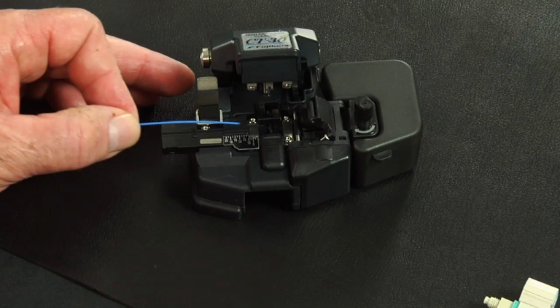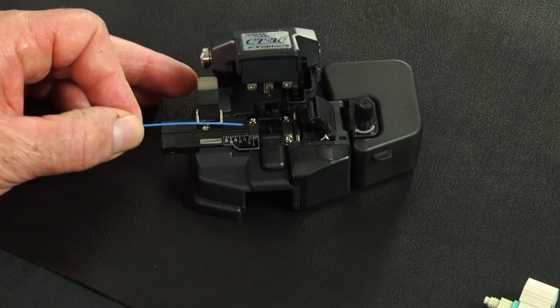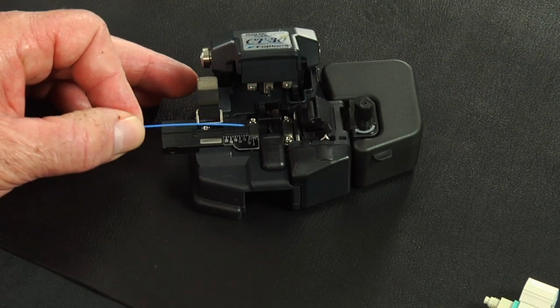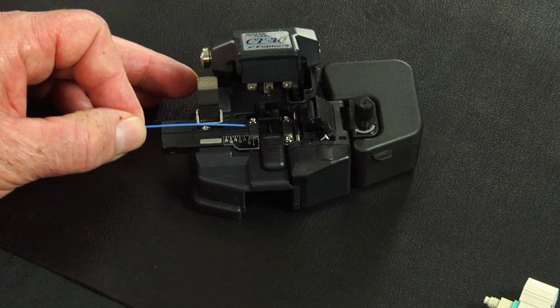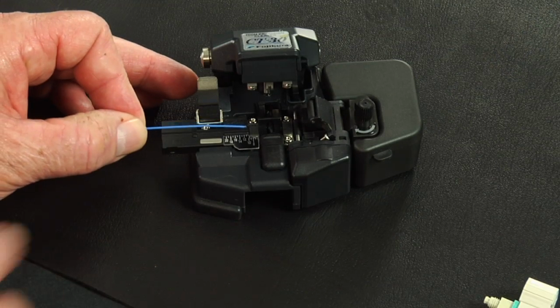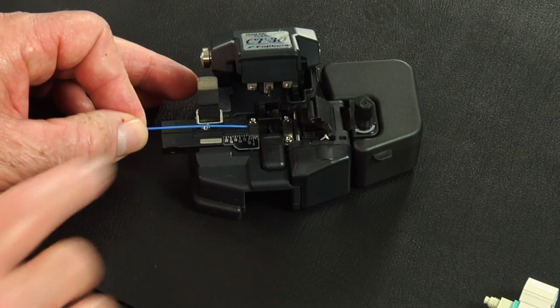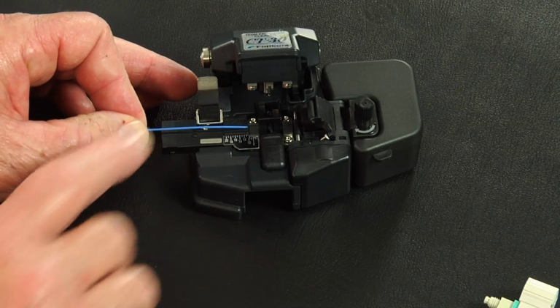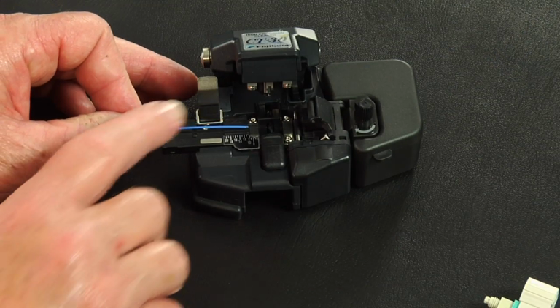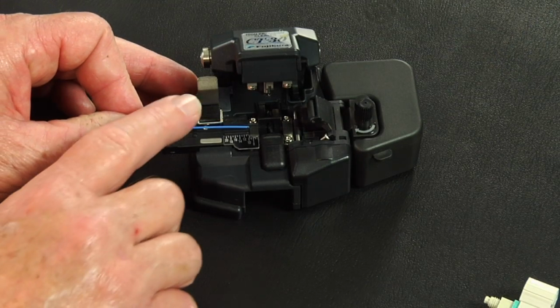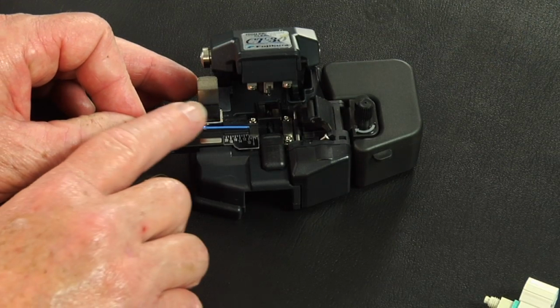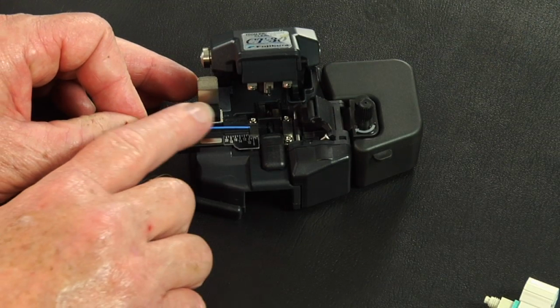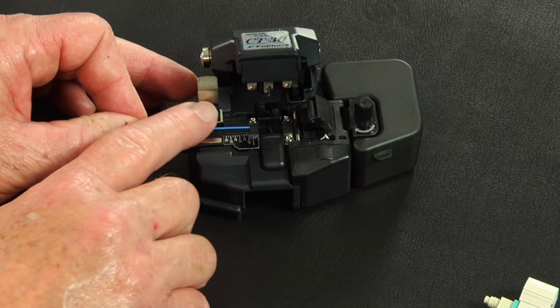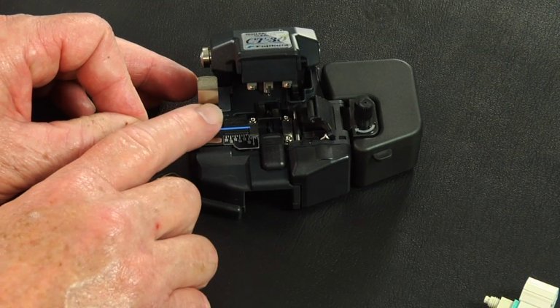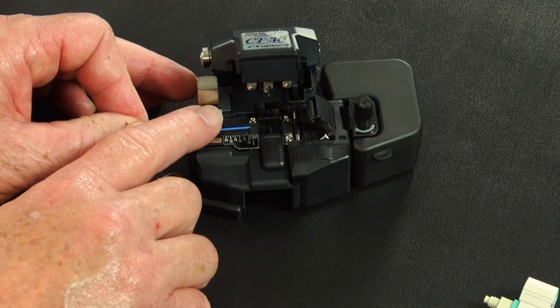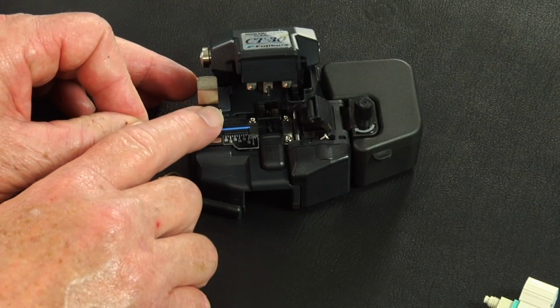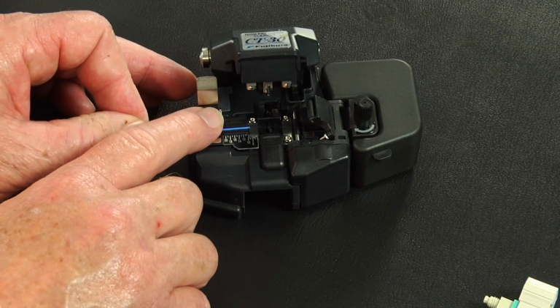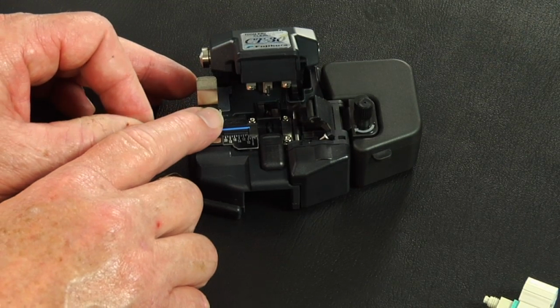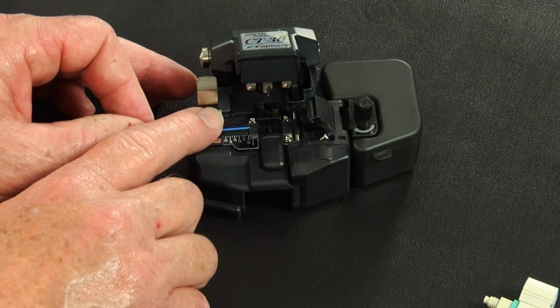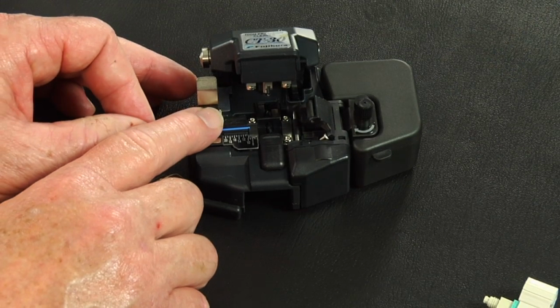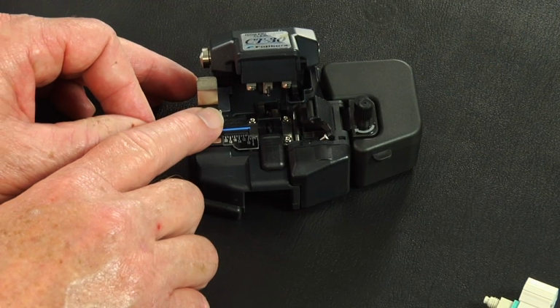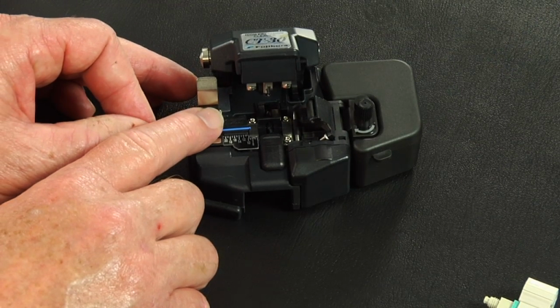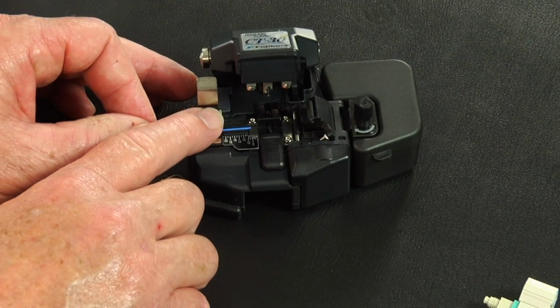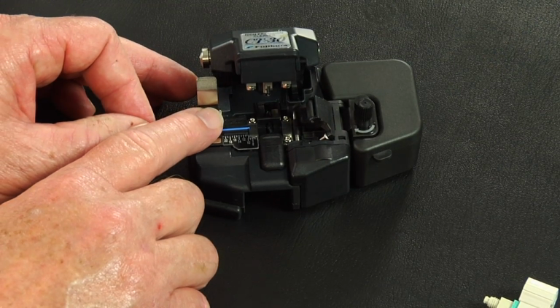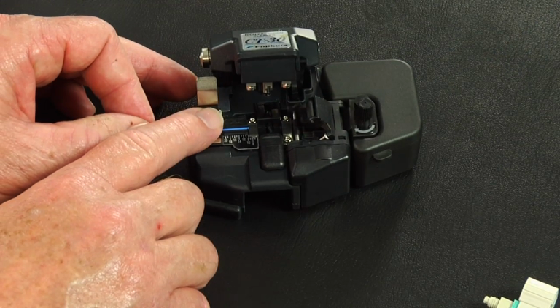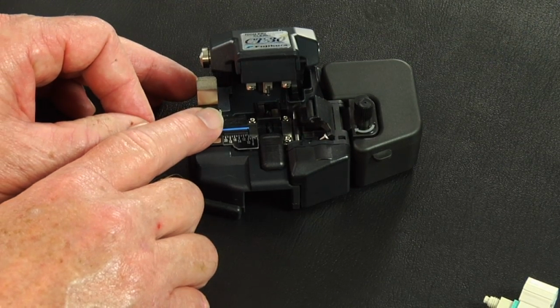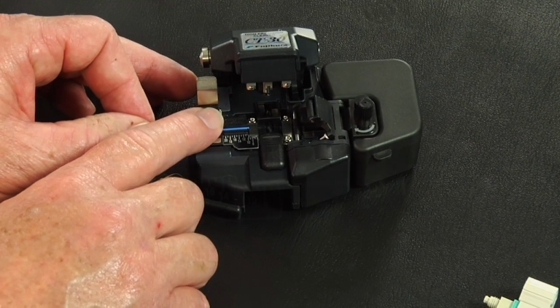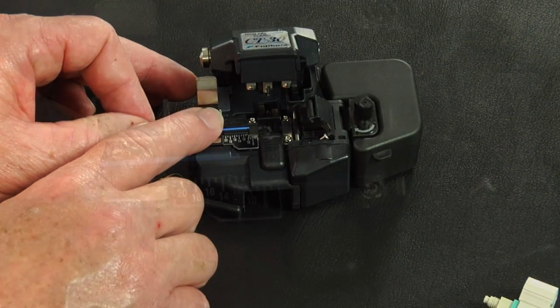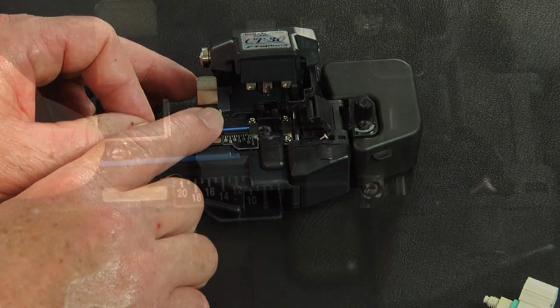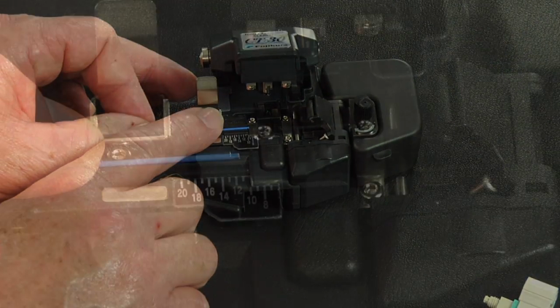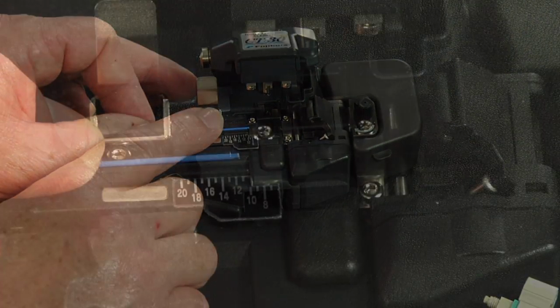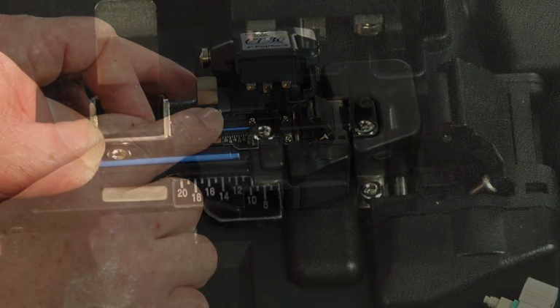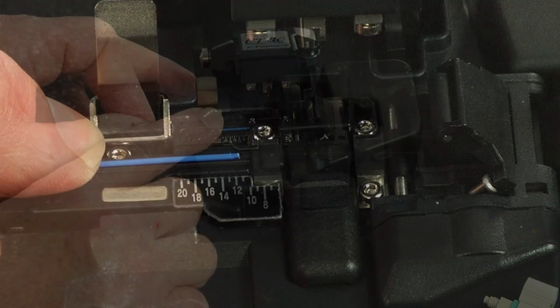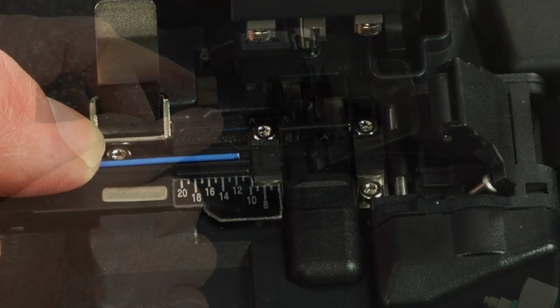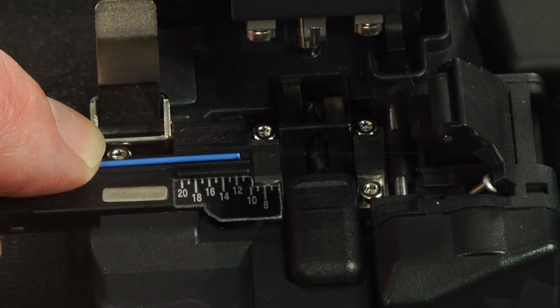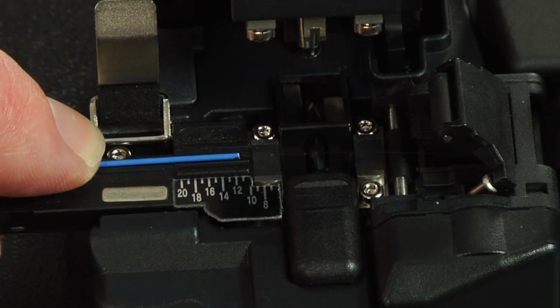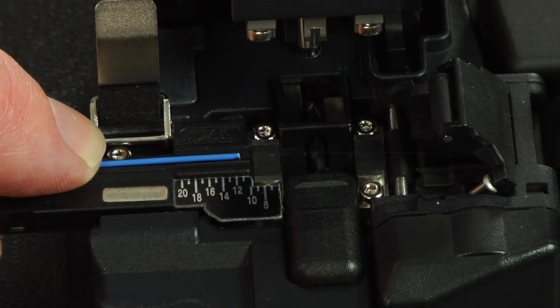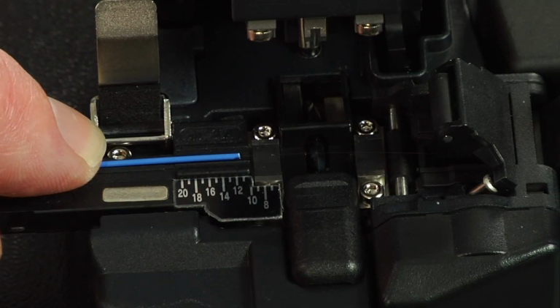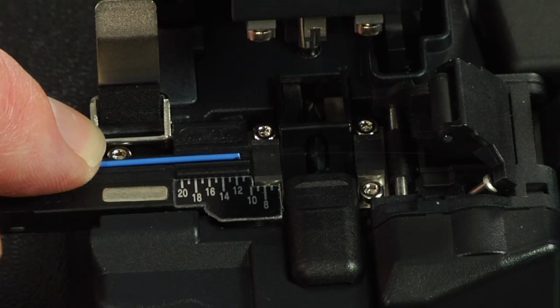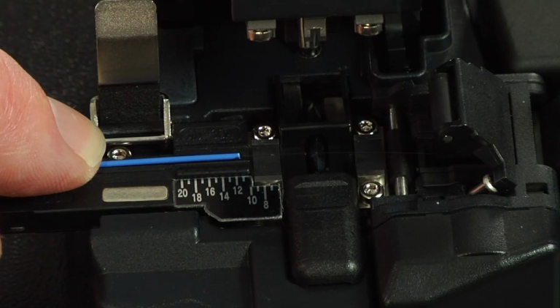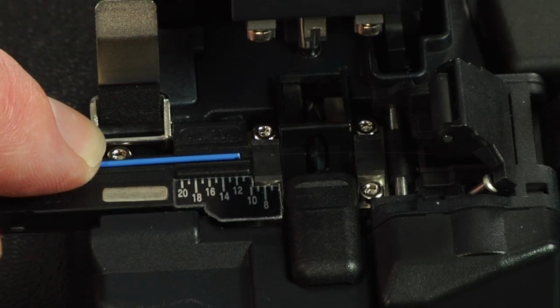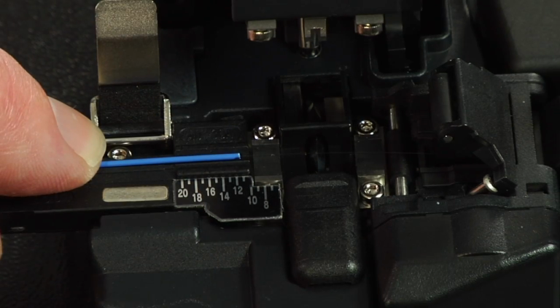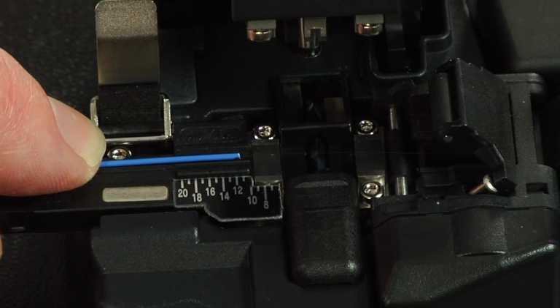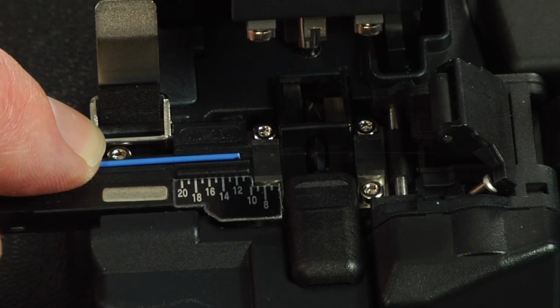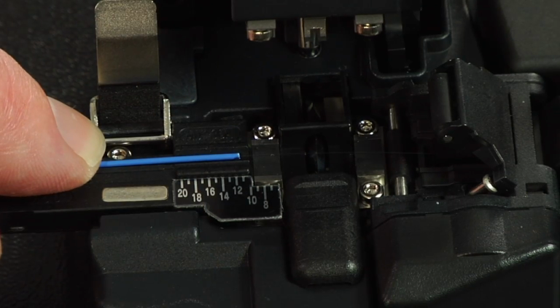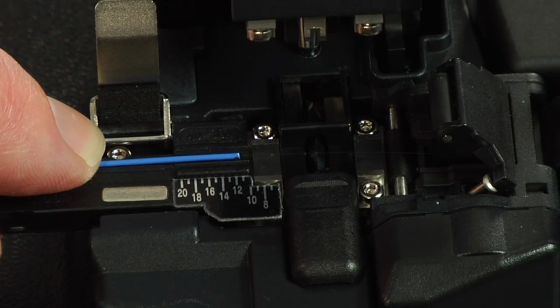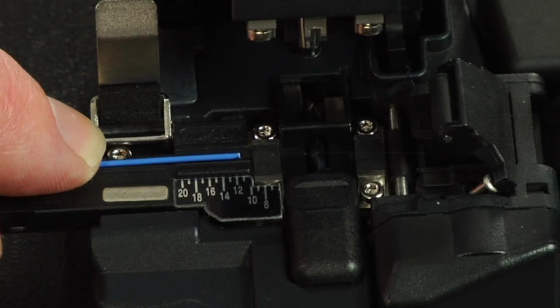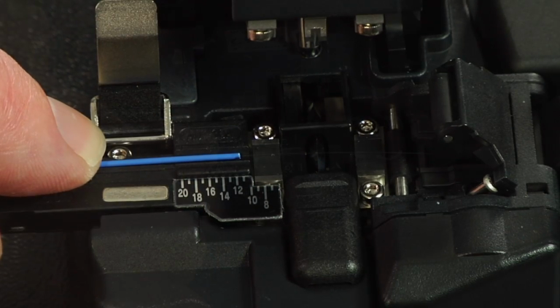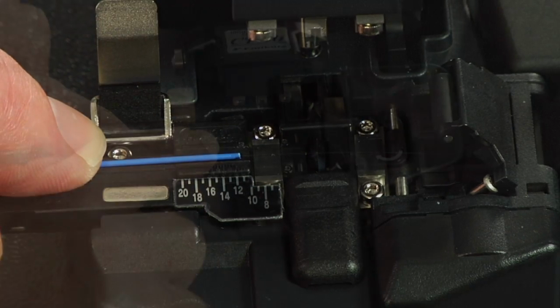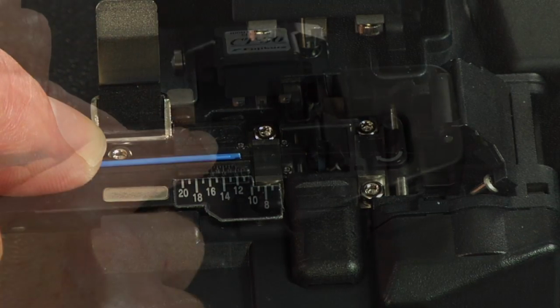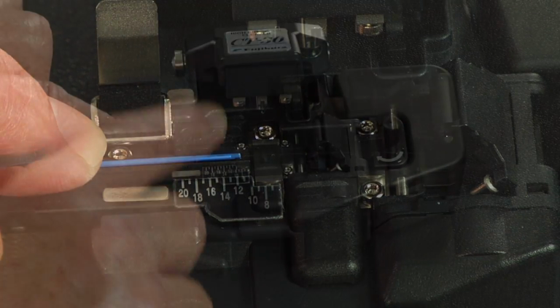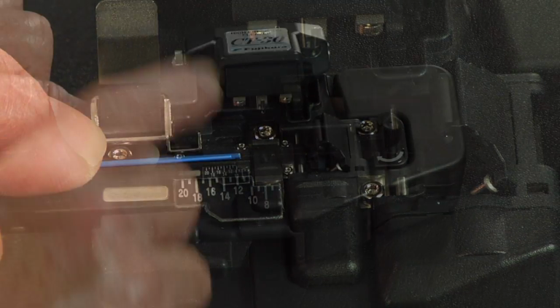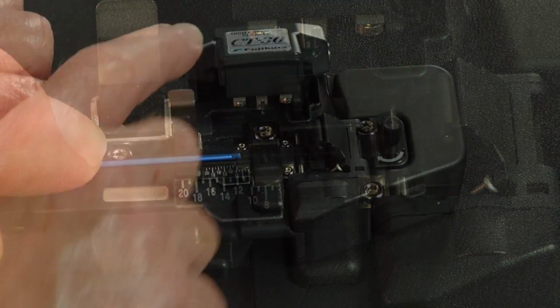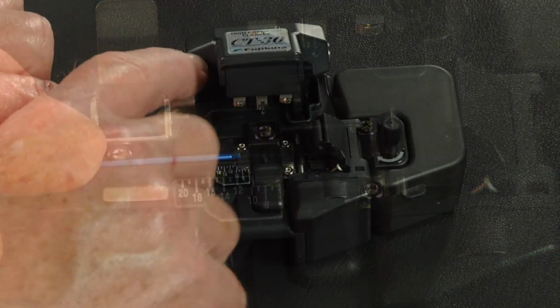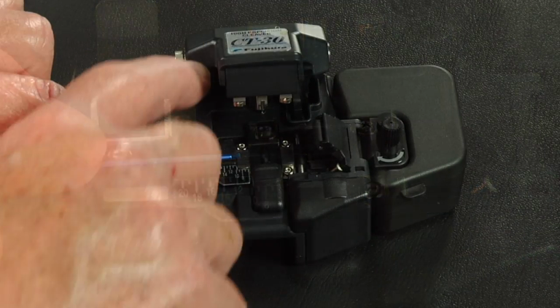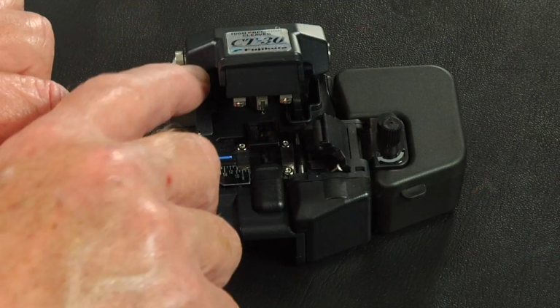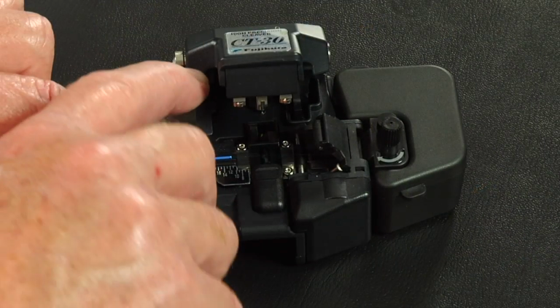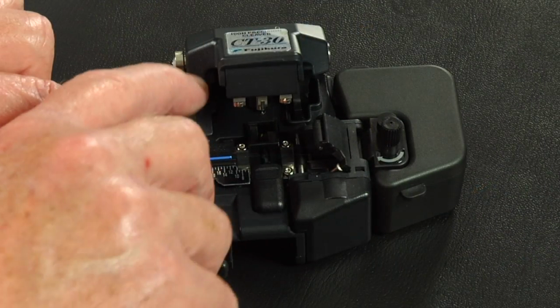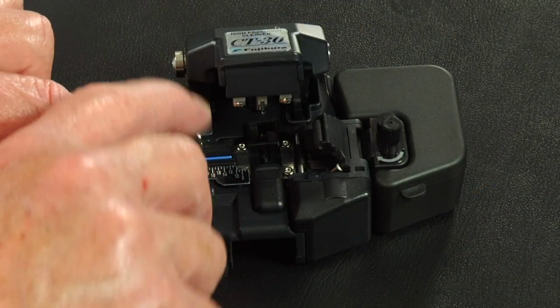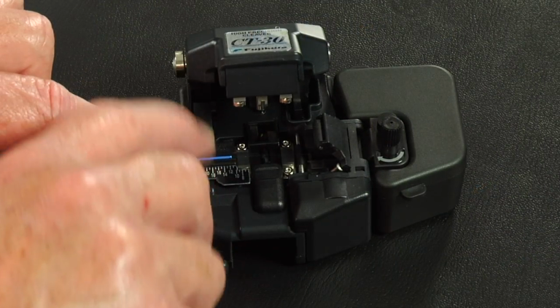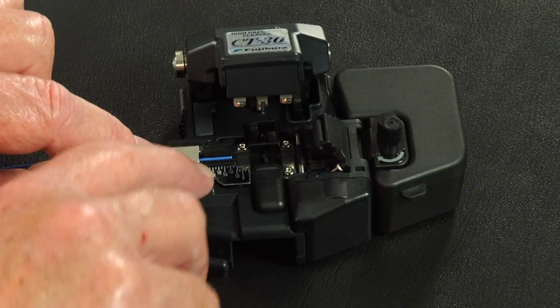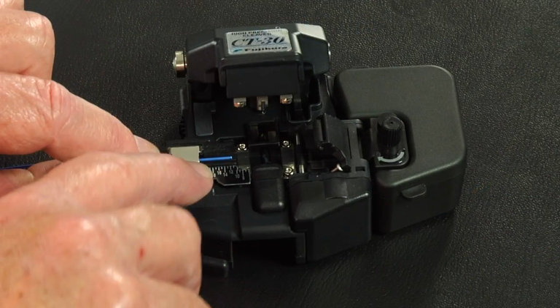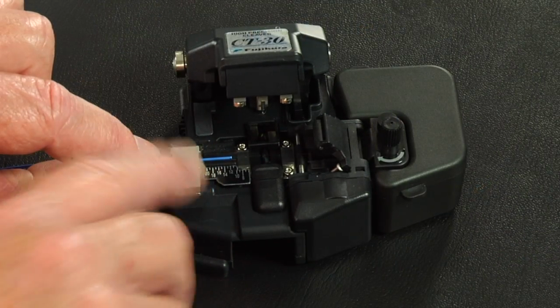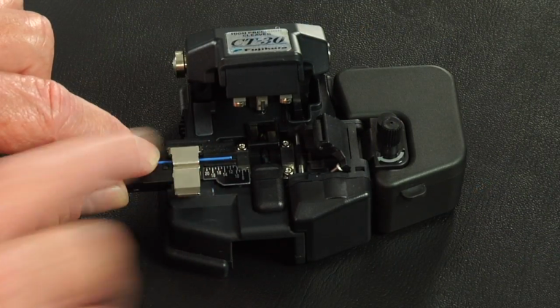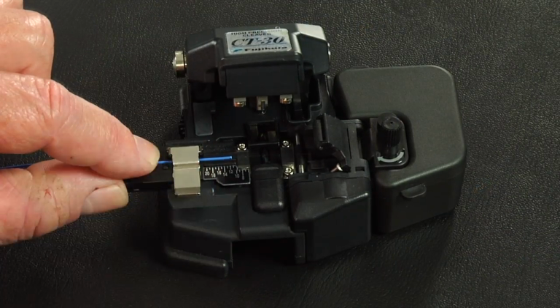Insert the bare fiber into the precision fiber cleaver and cleave to a minimum length of 10 millimeters, 11 millimeters maximum.